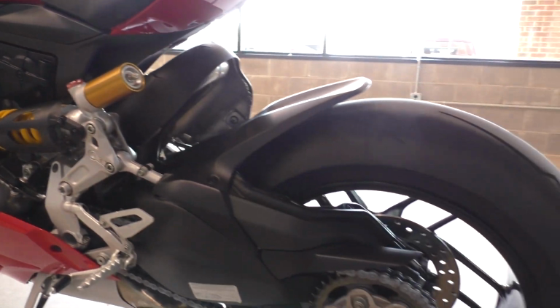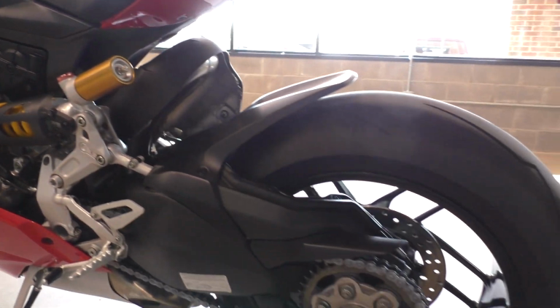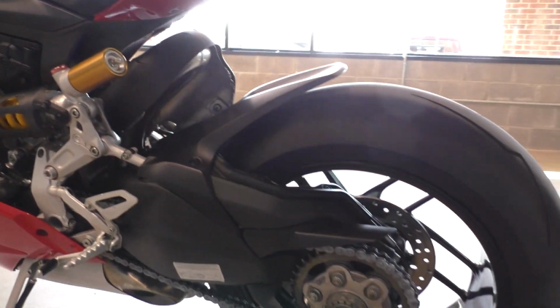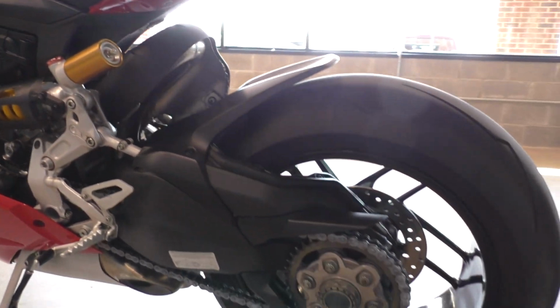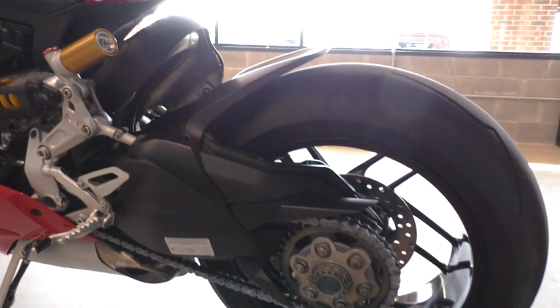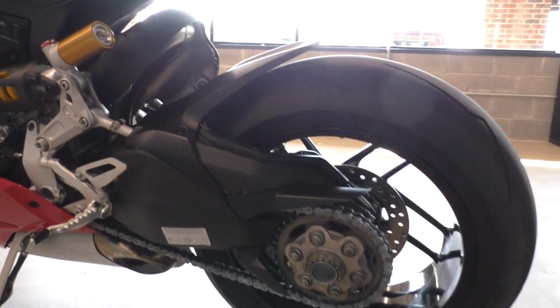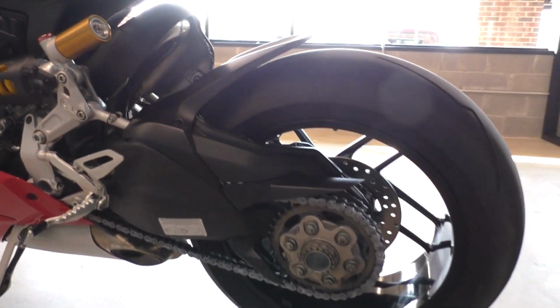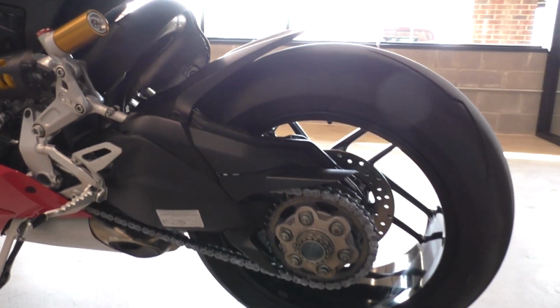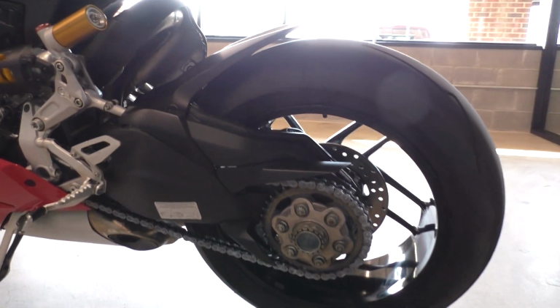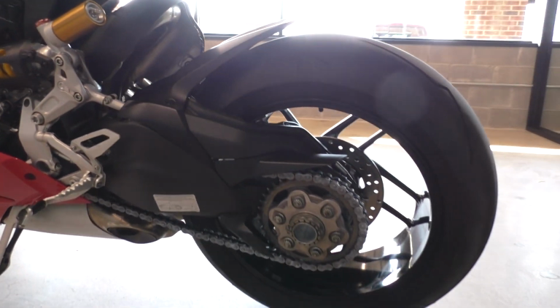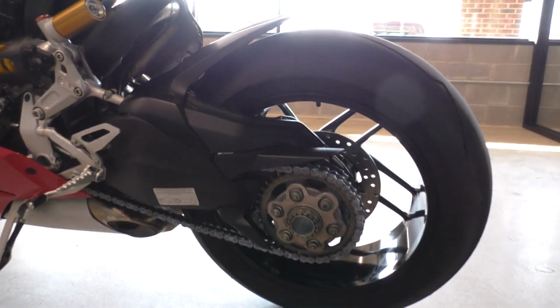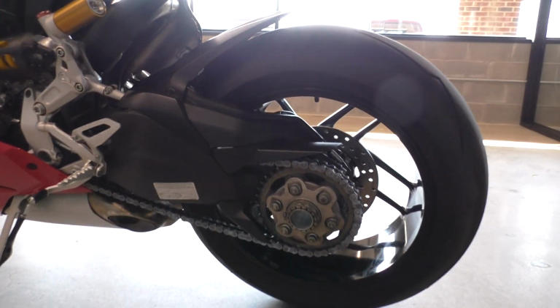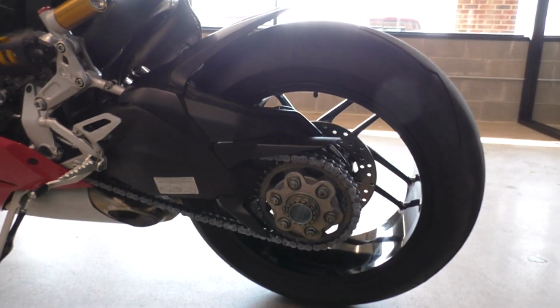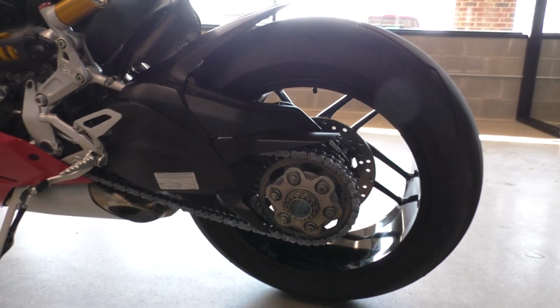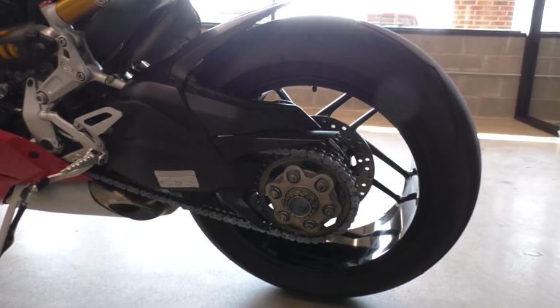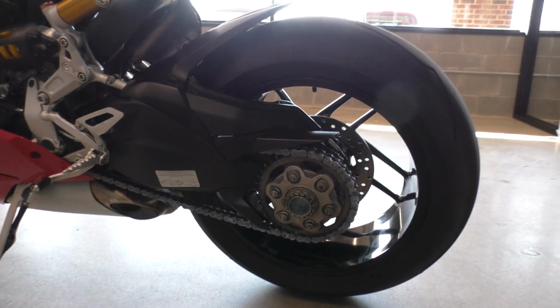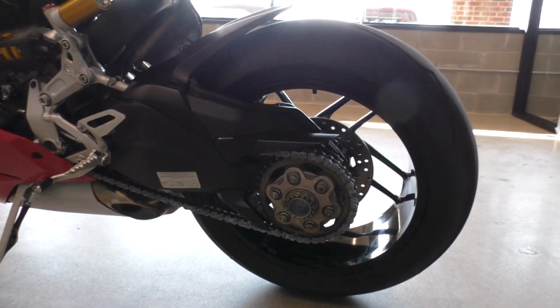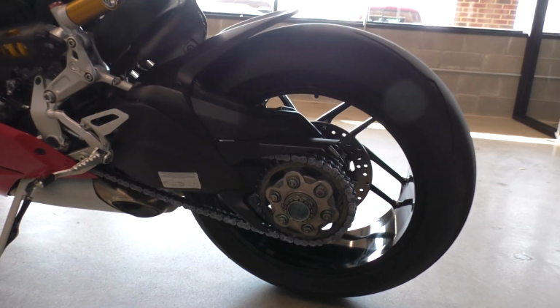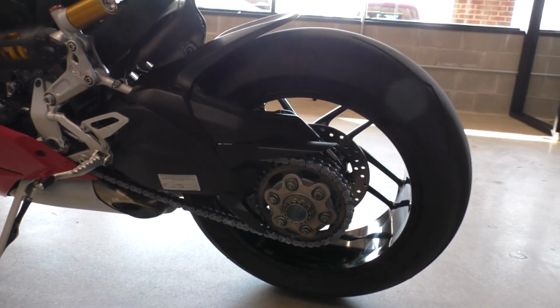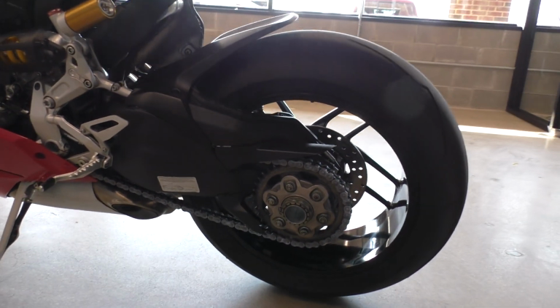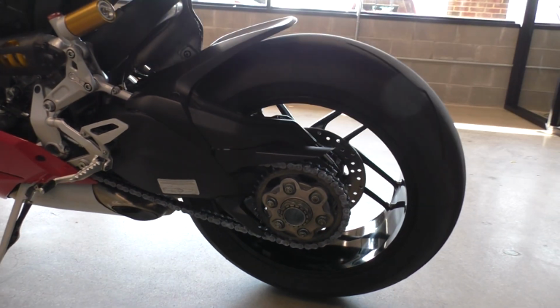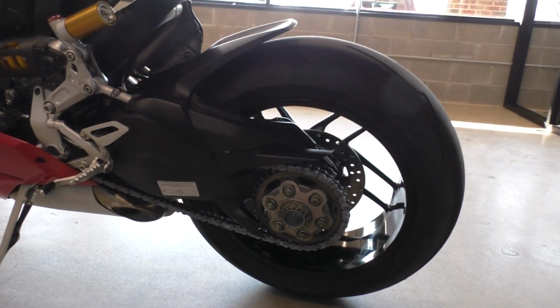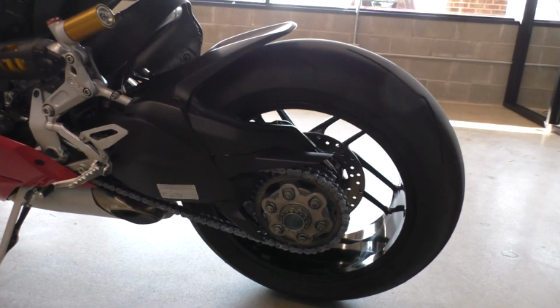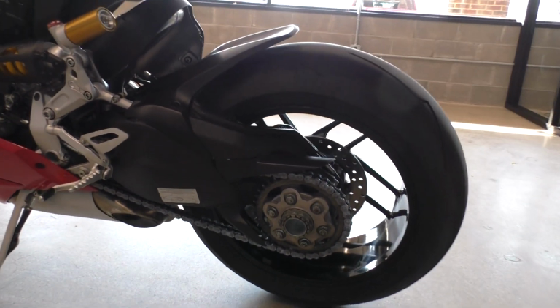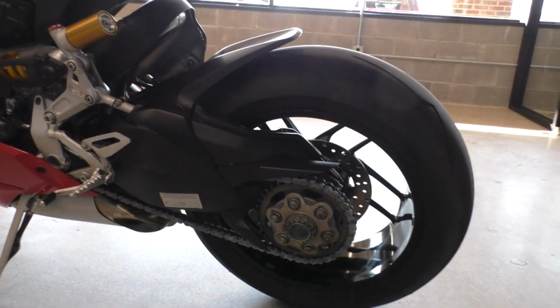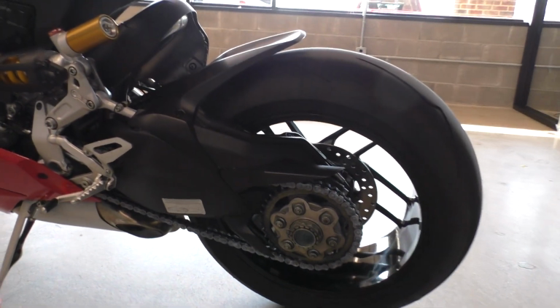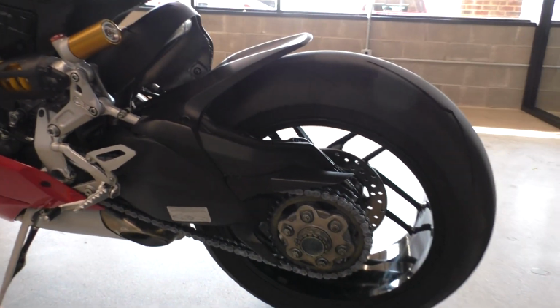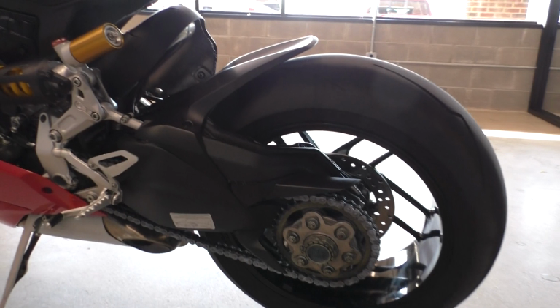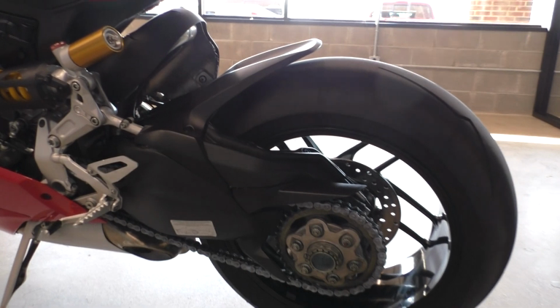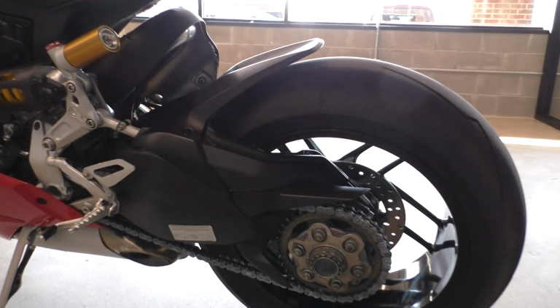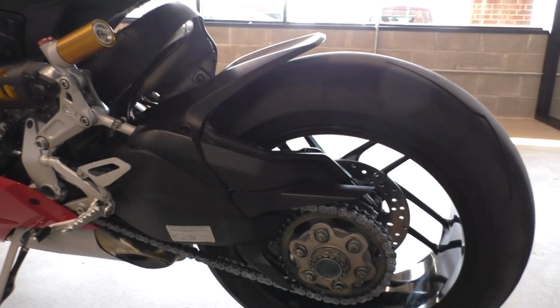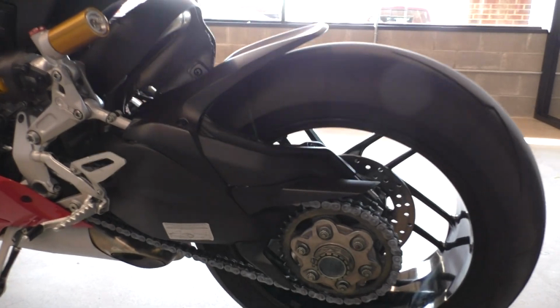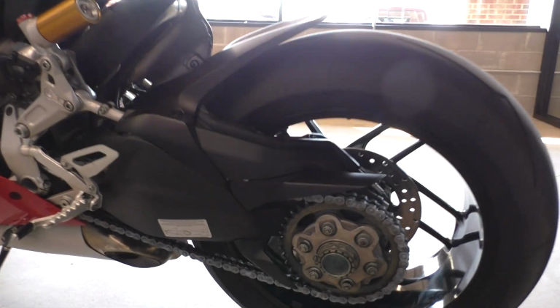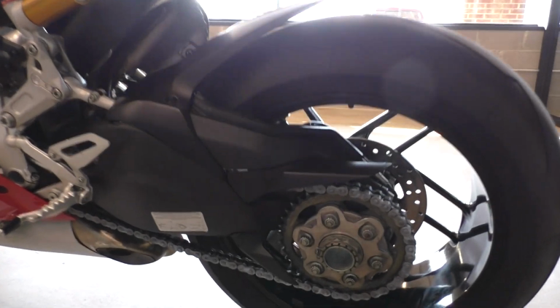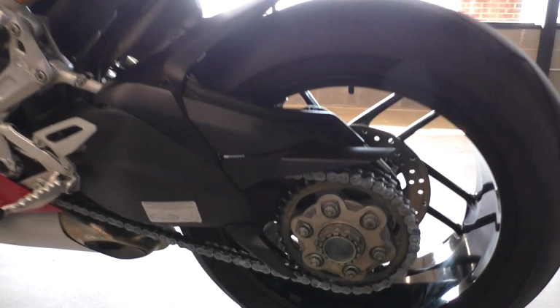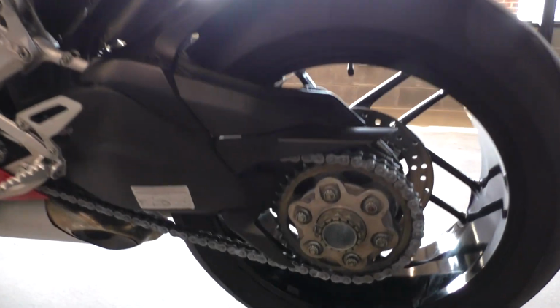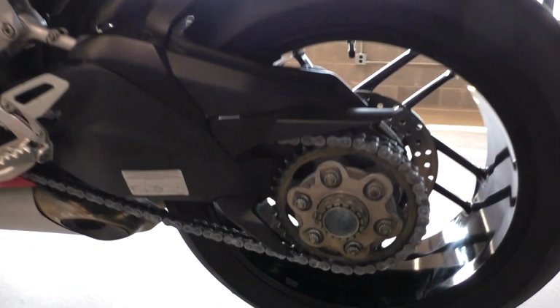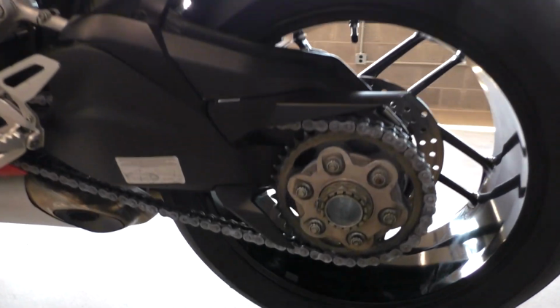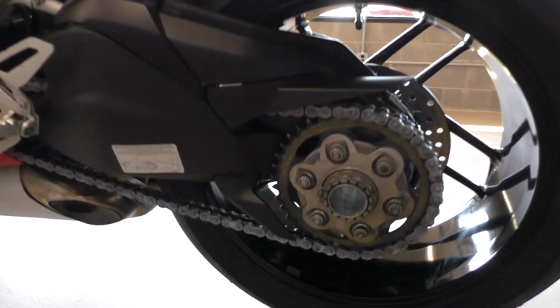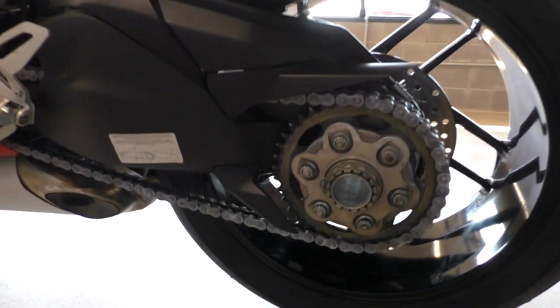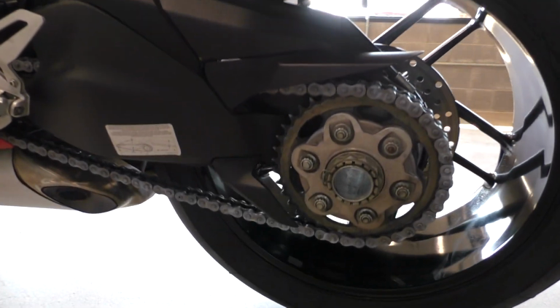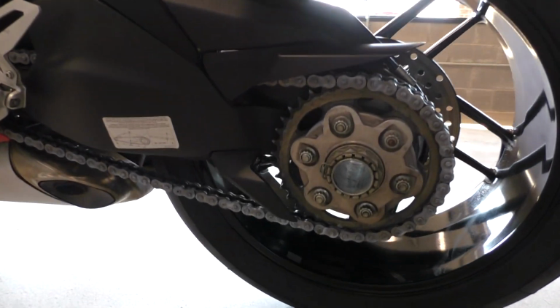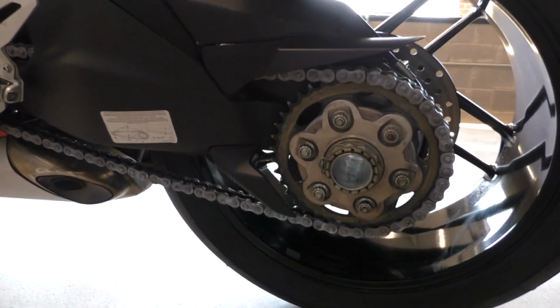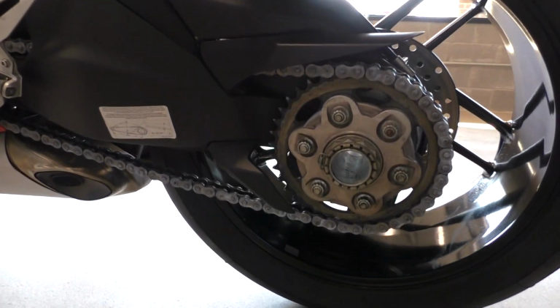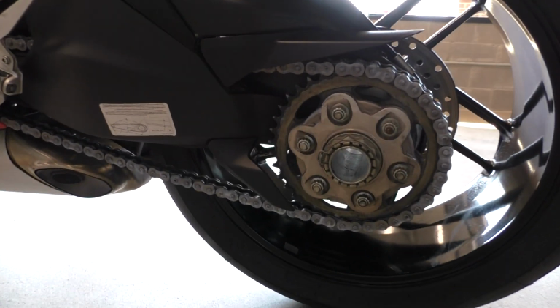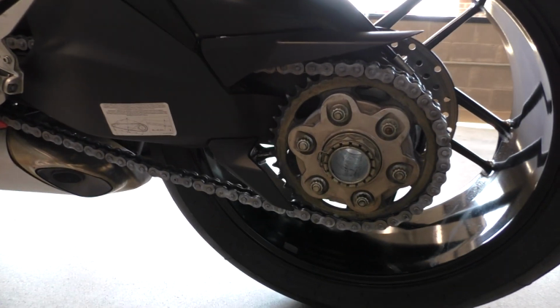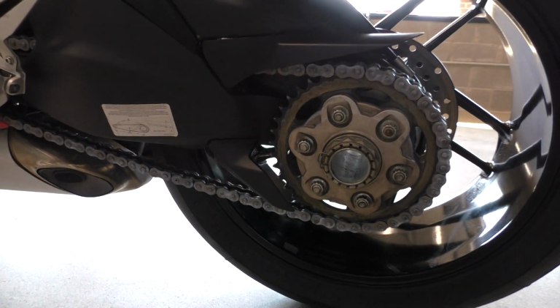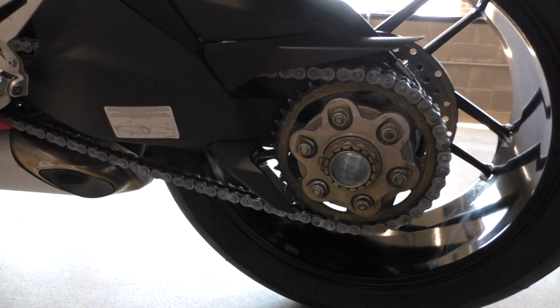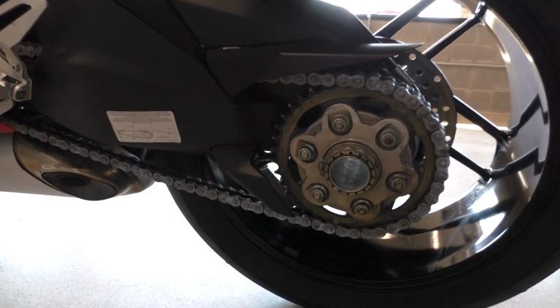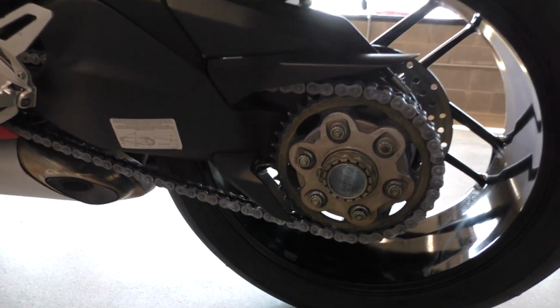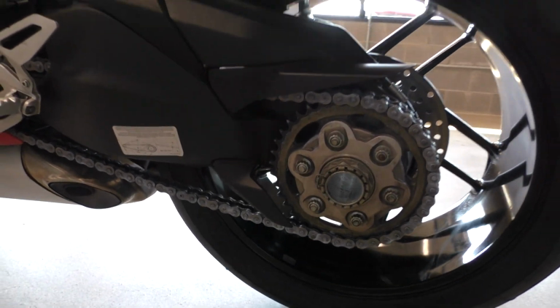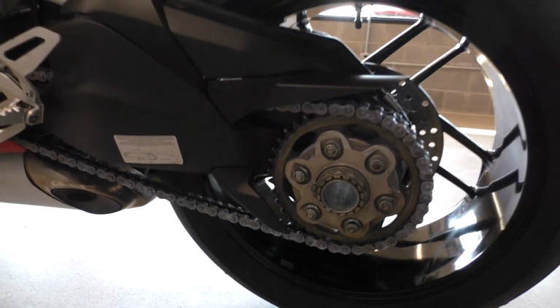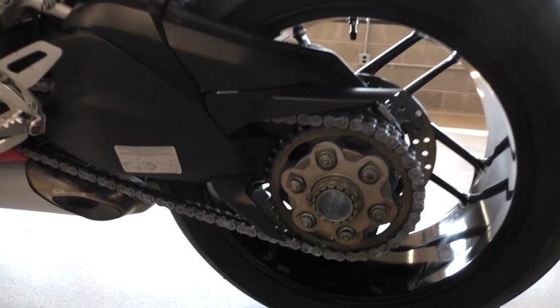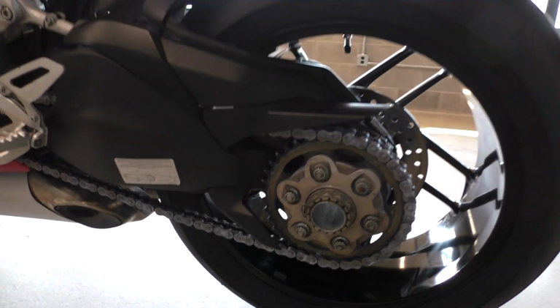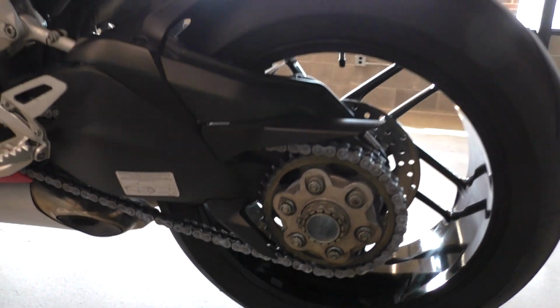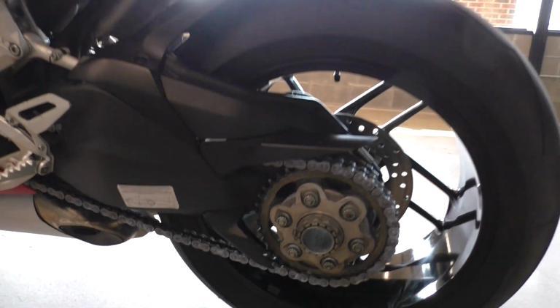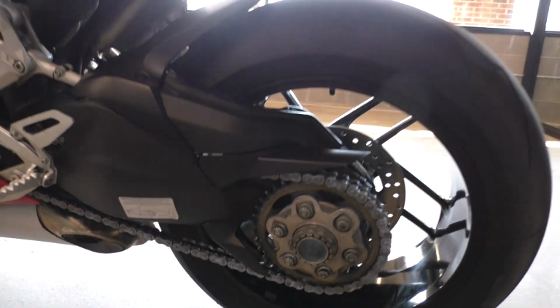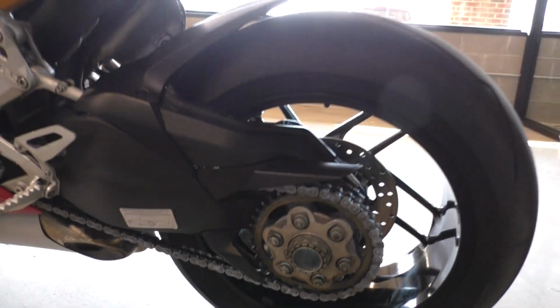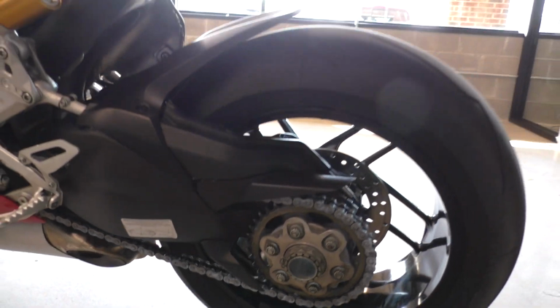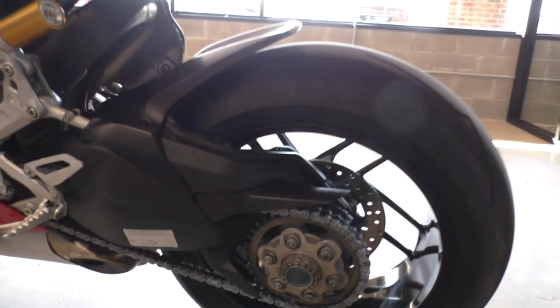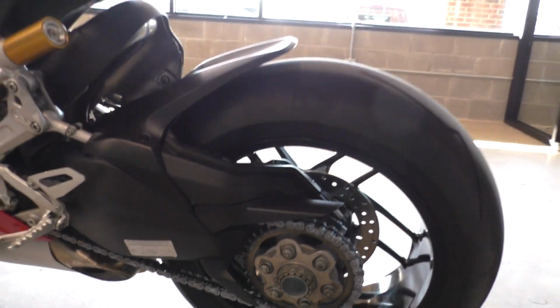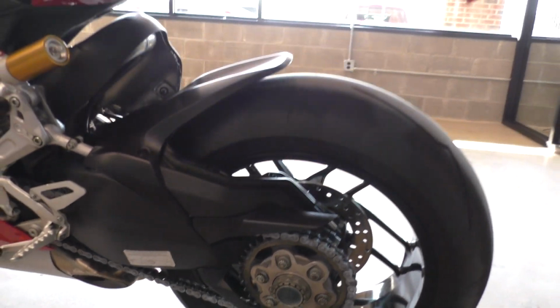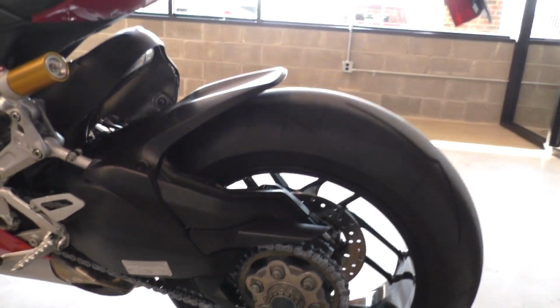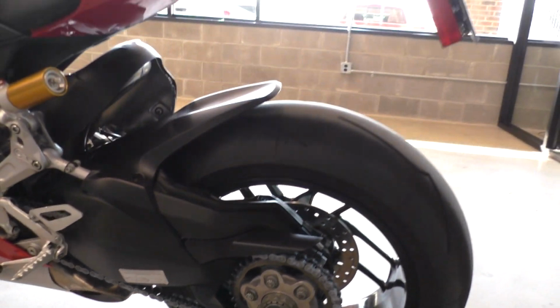We changed the engine oil on this bike, installed a battery tender pigtail, and we cleaned, lubed, and adjusted the chain.